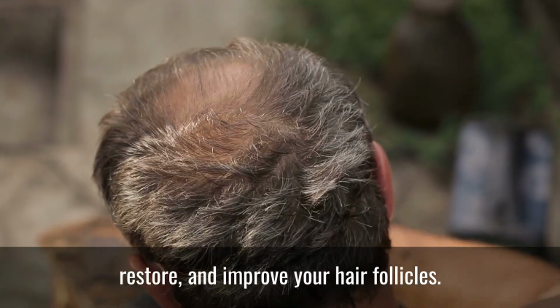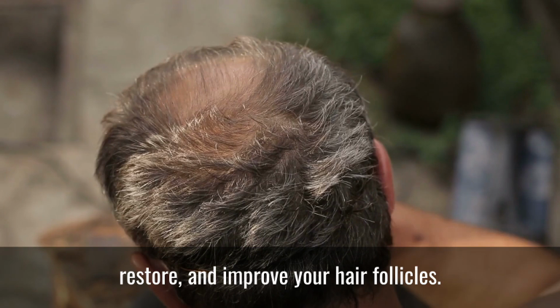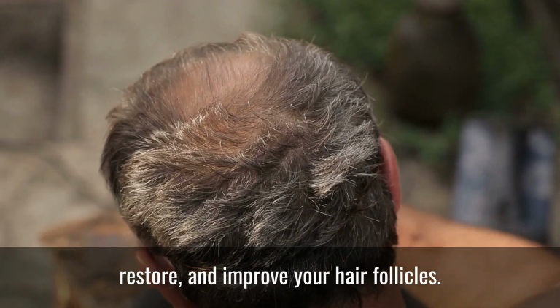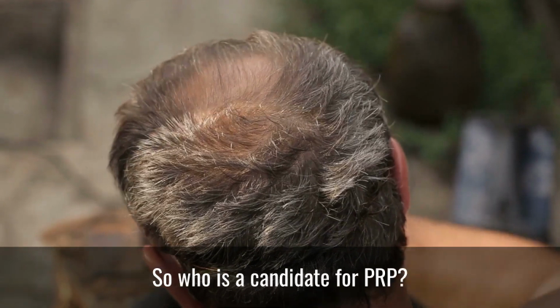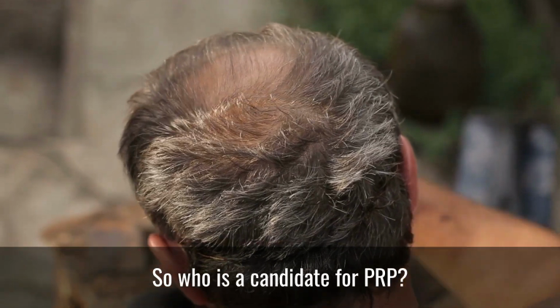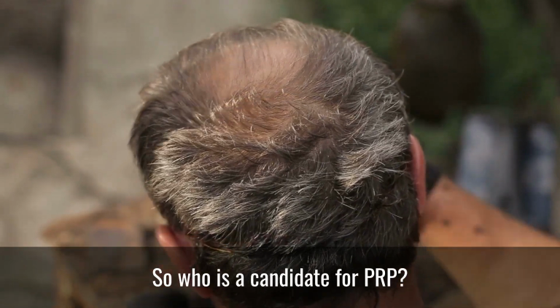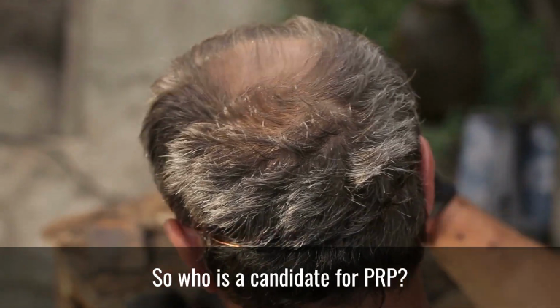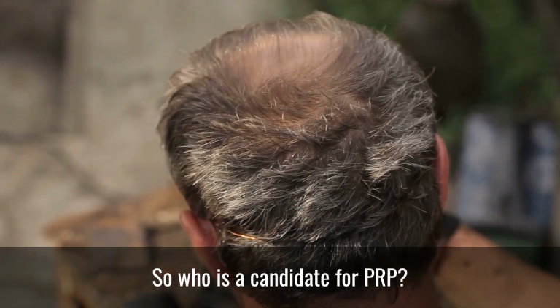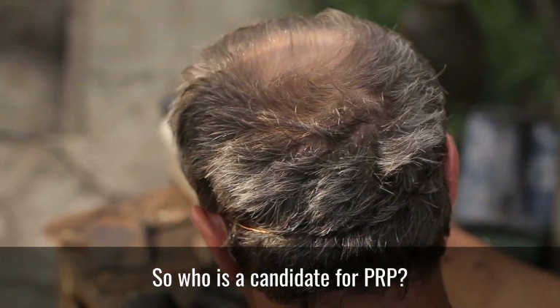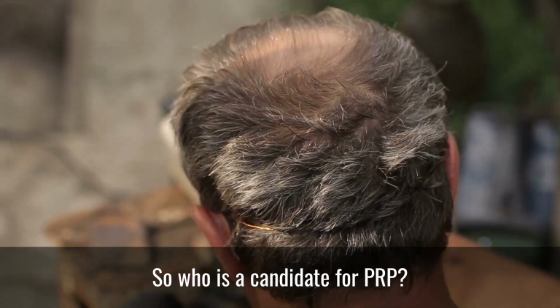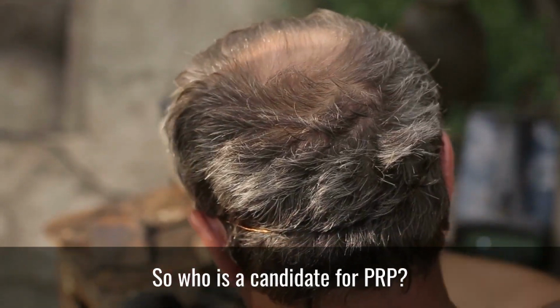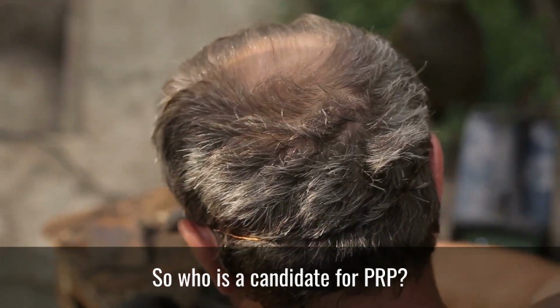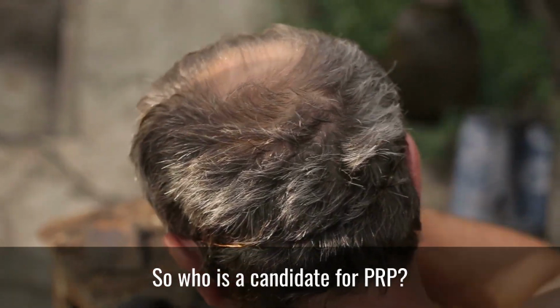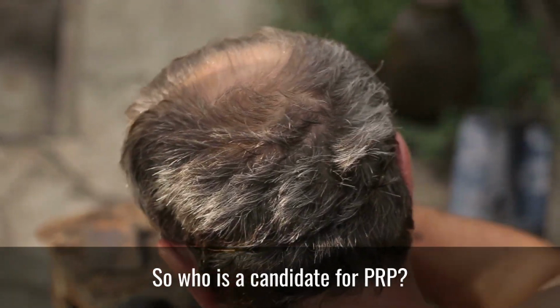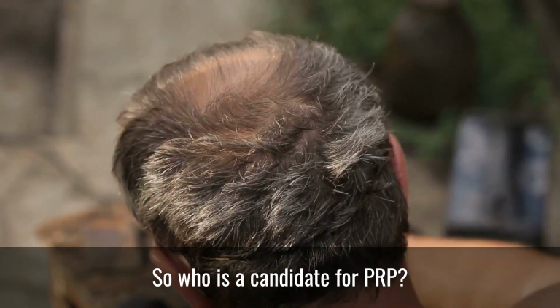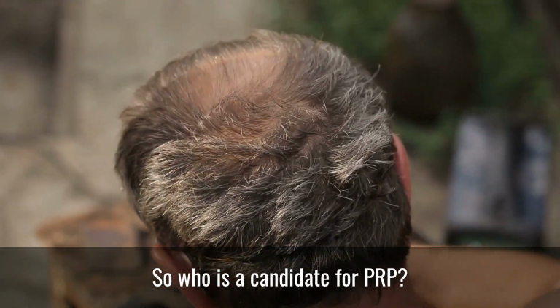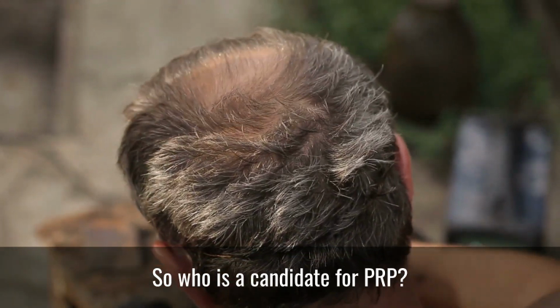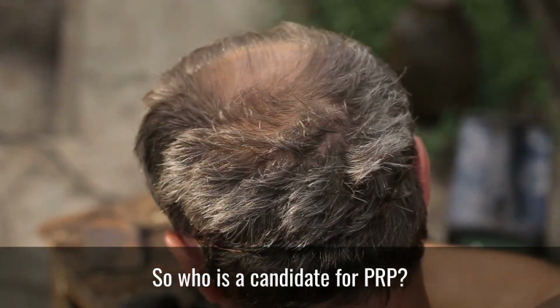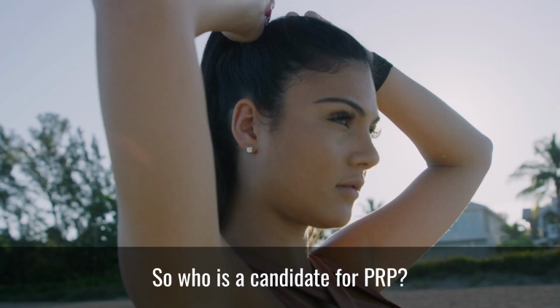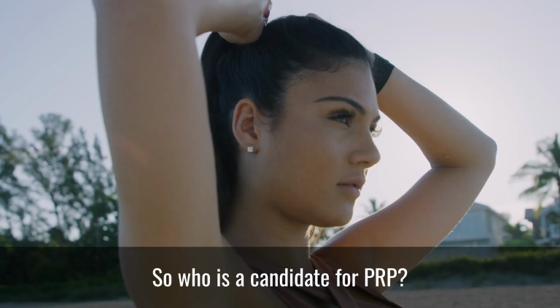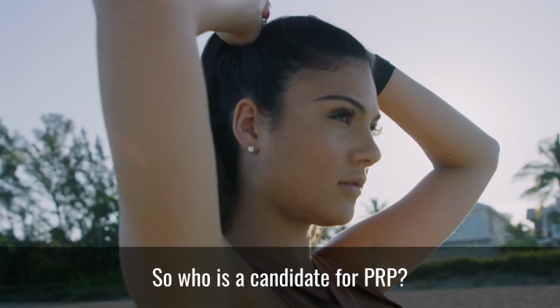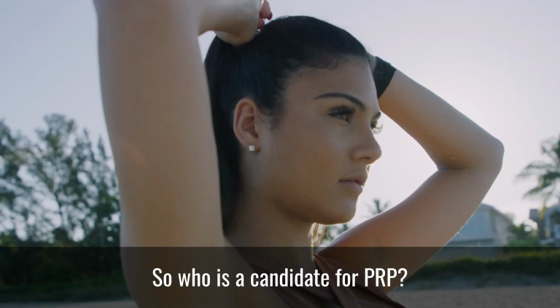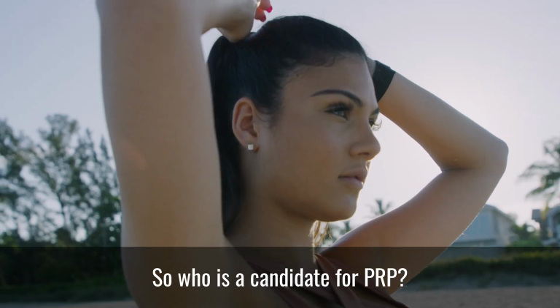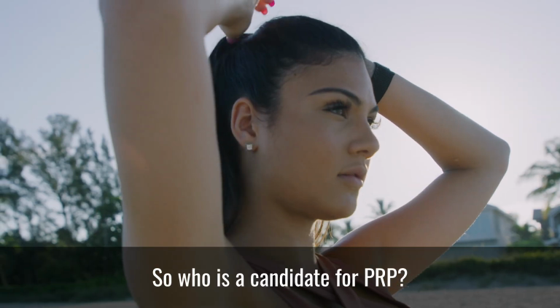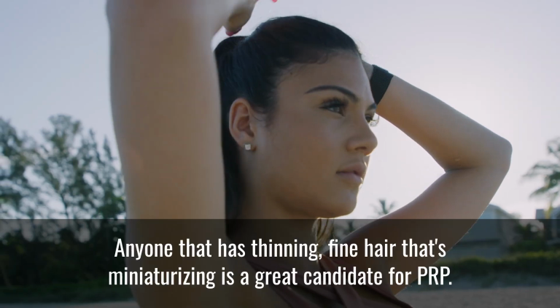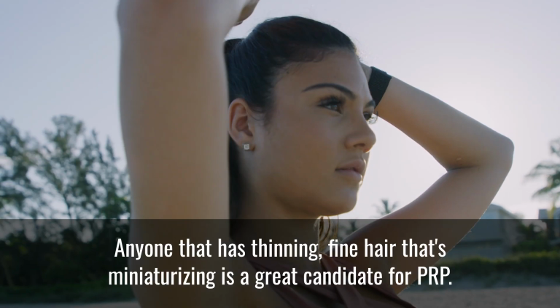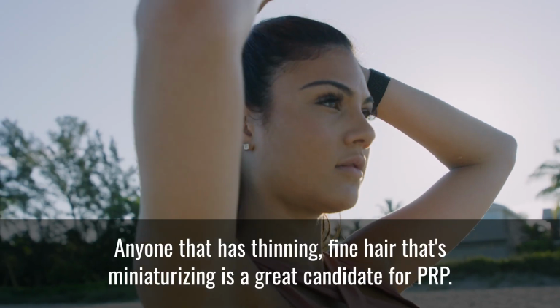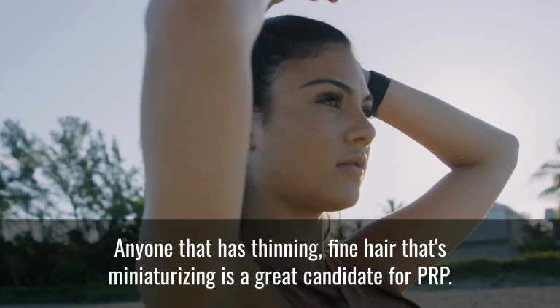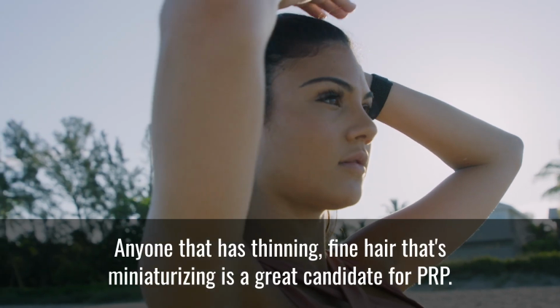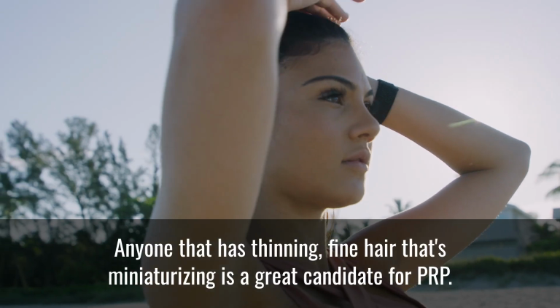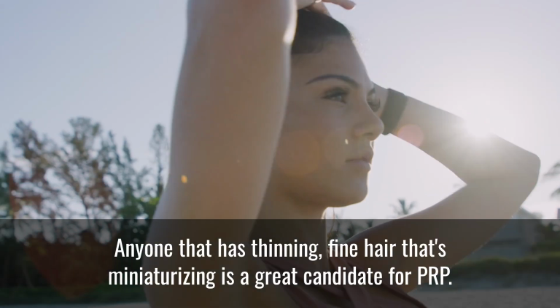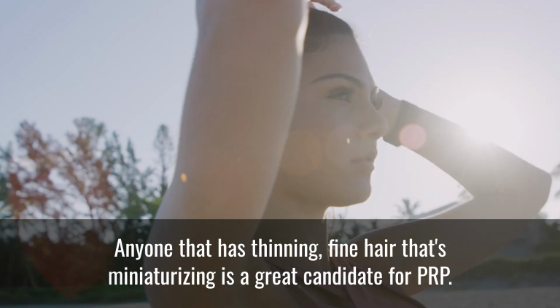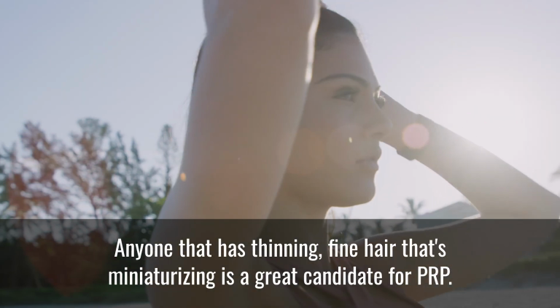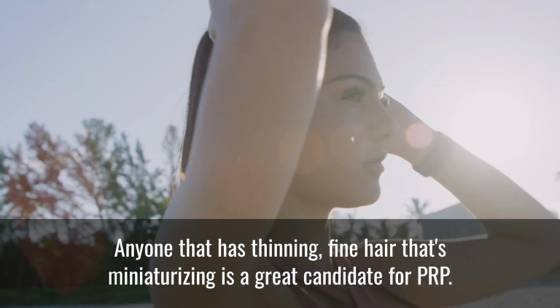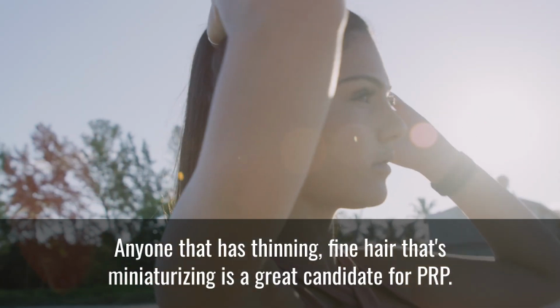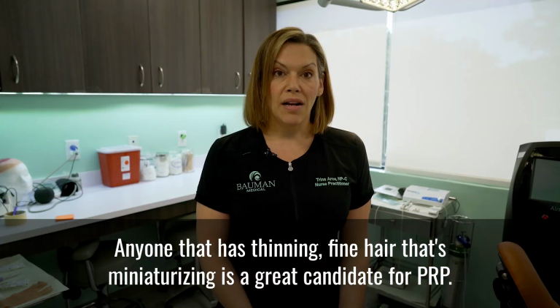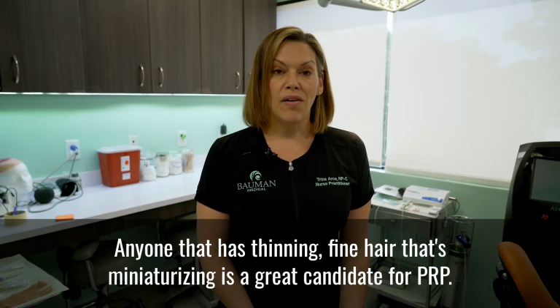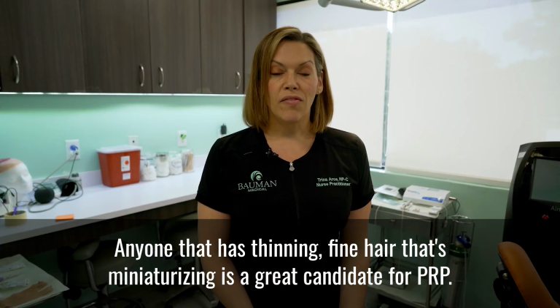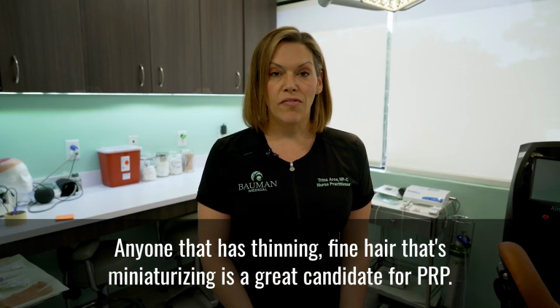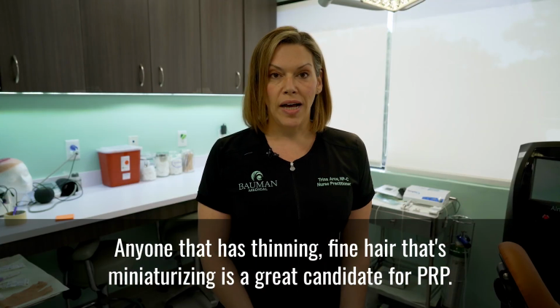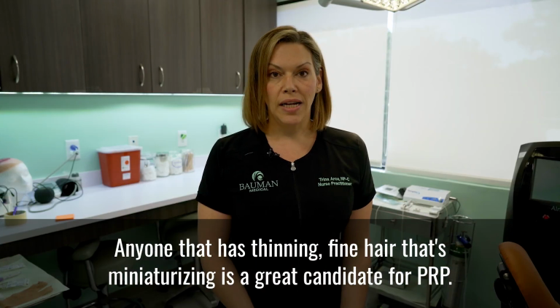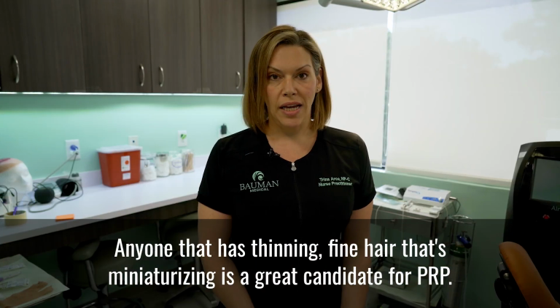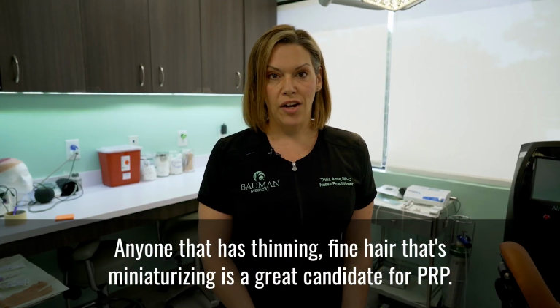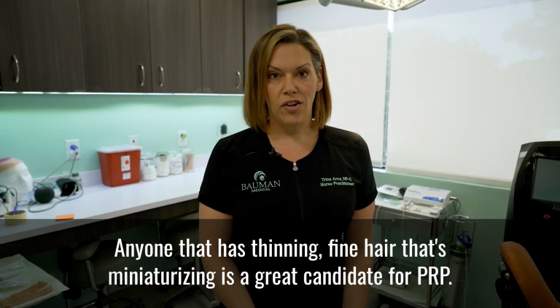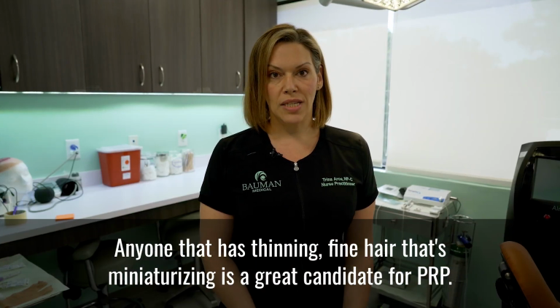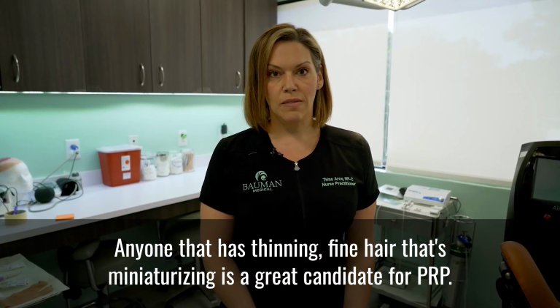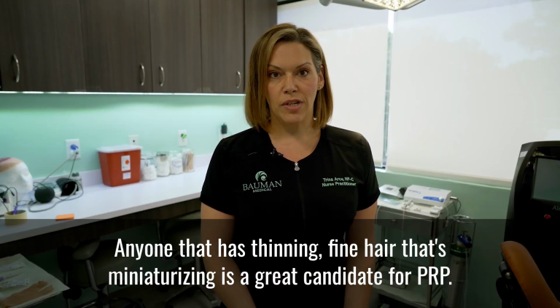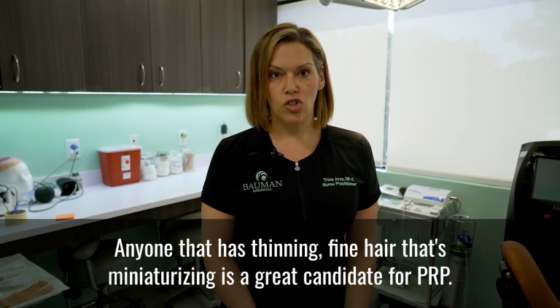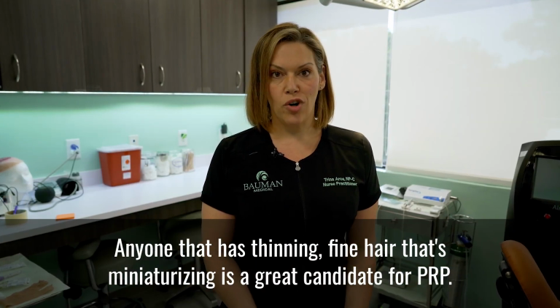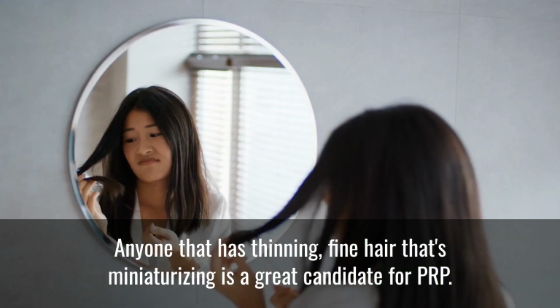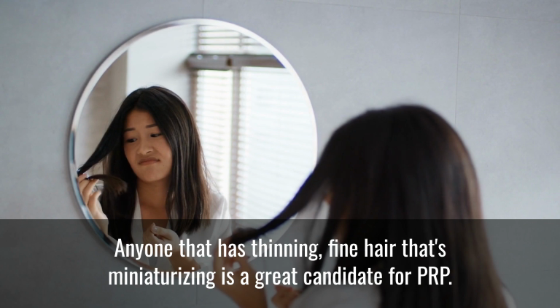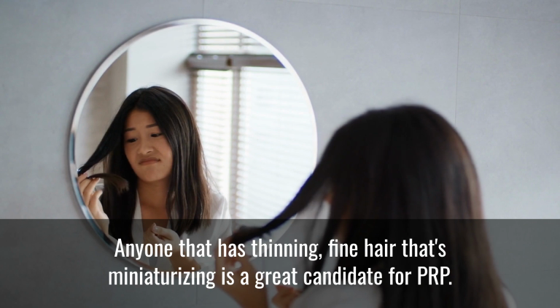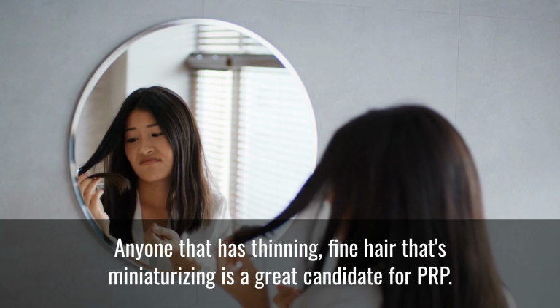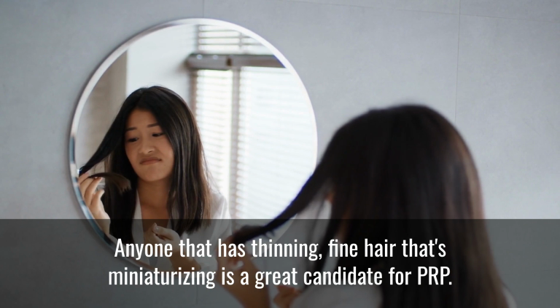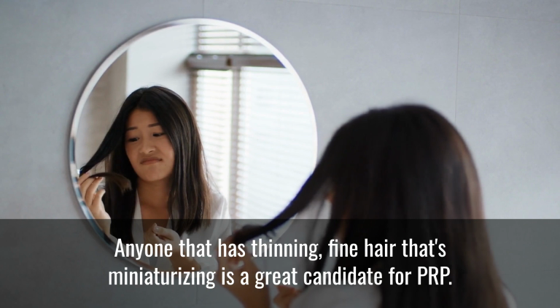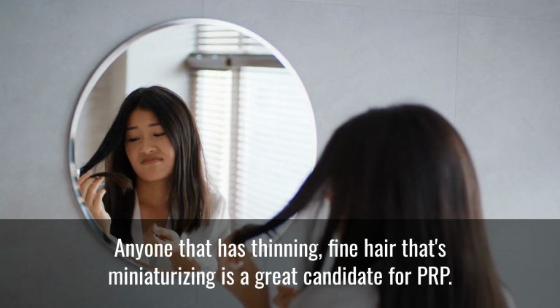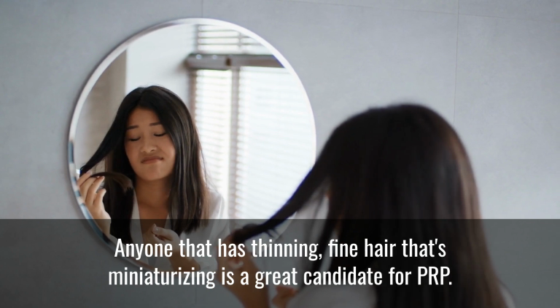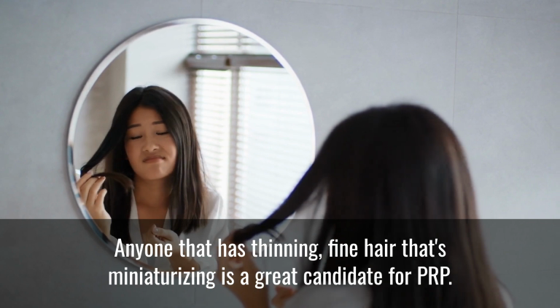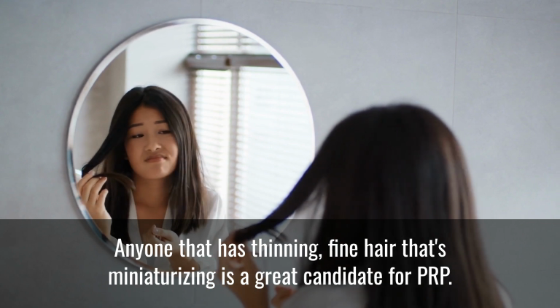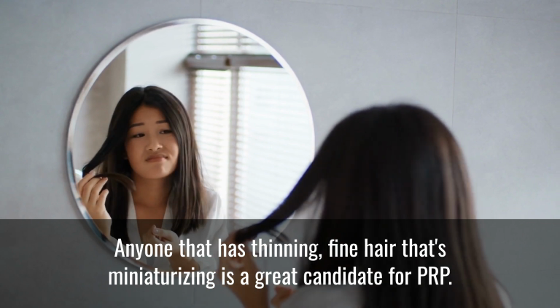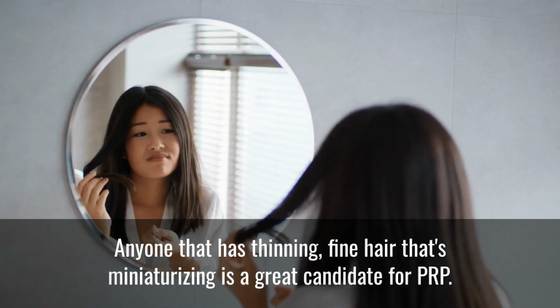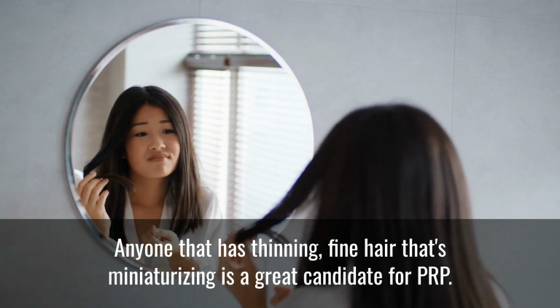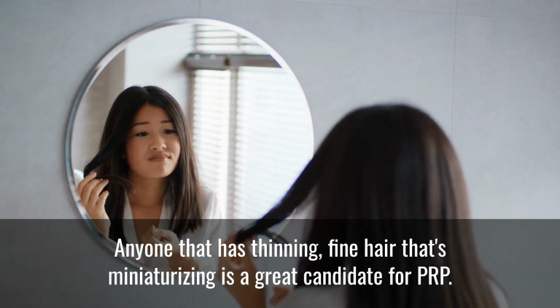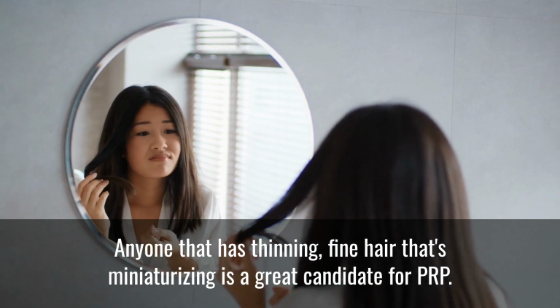So who is a candidate for PRP? Anyone that has thinning, fine hair that's miniaturizing is a great candidate for PRP.